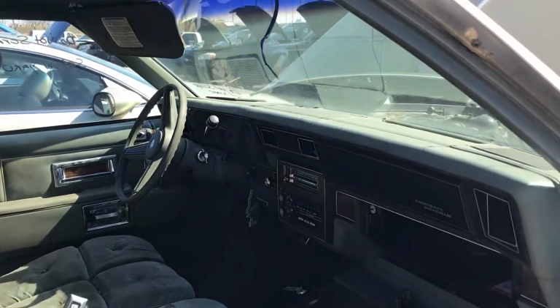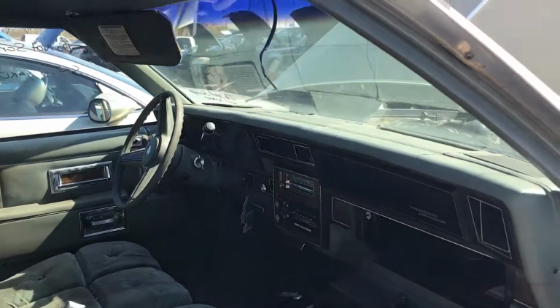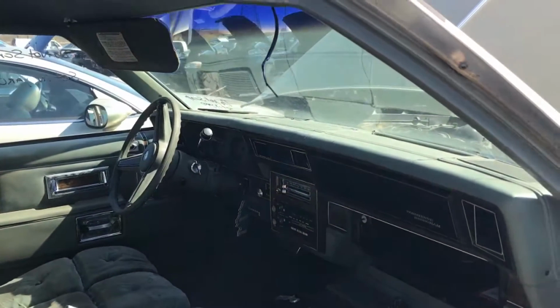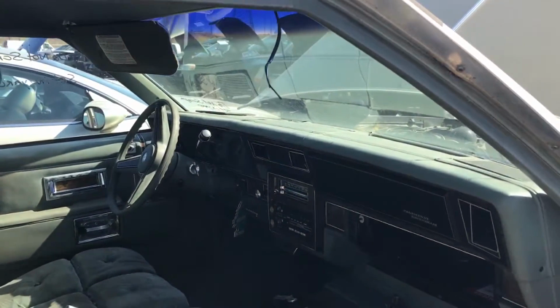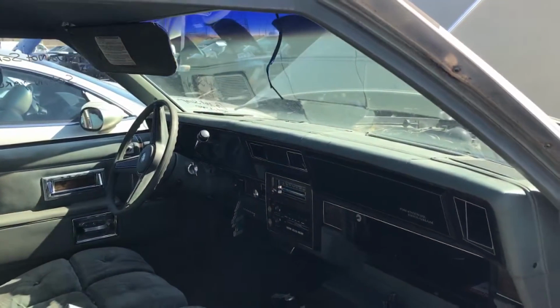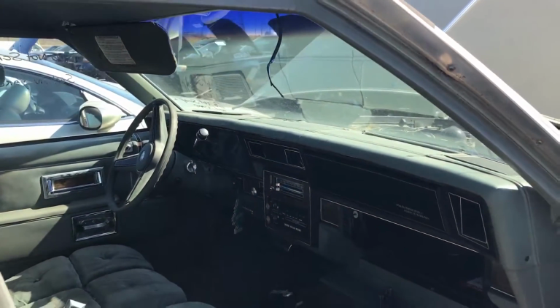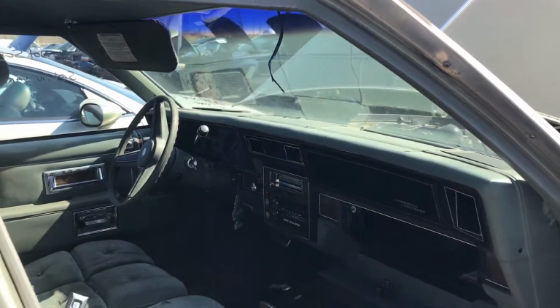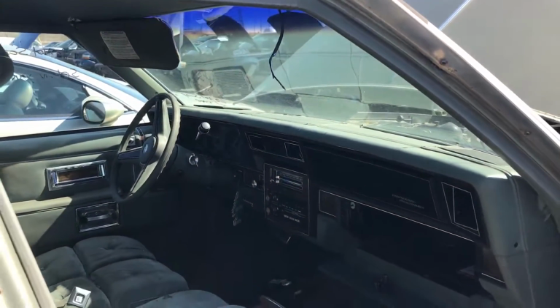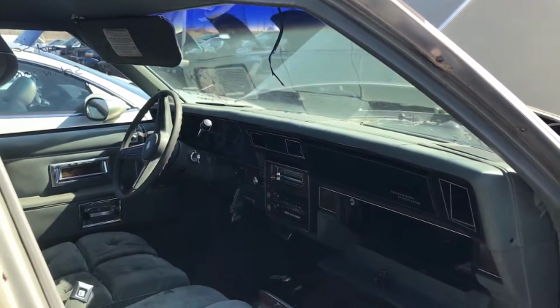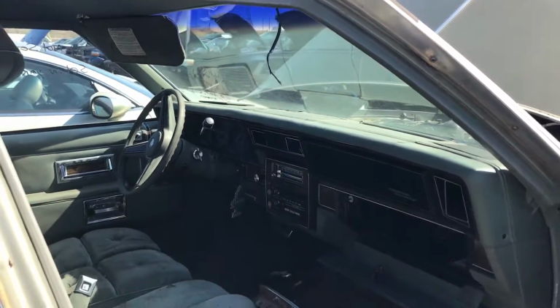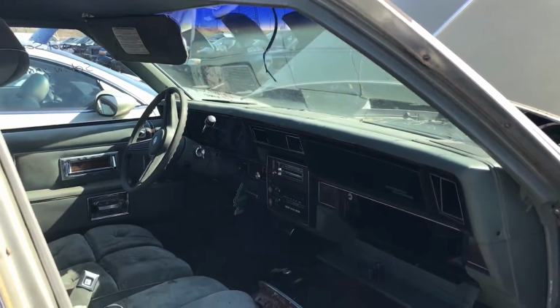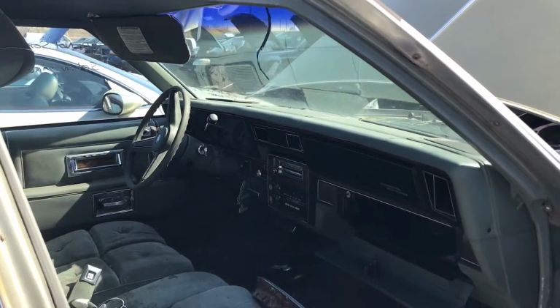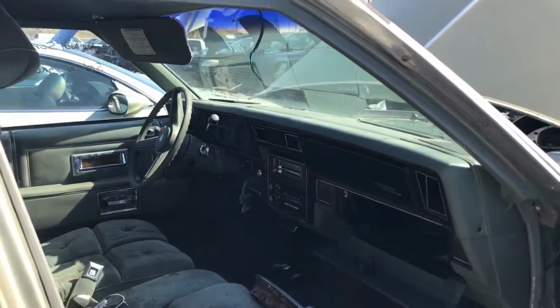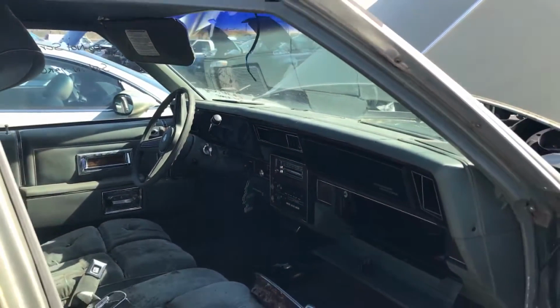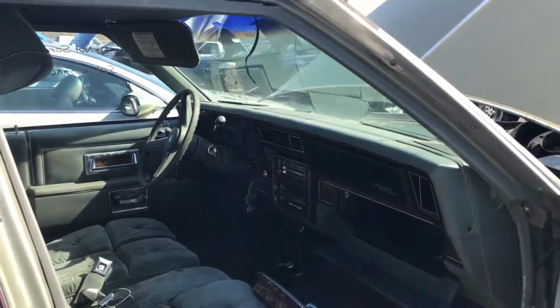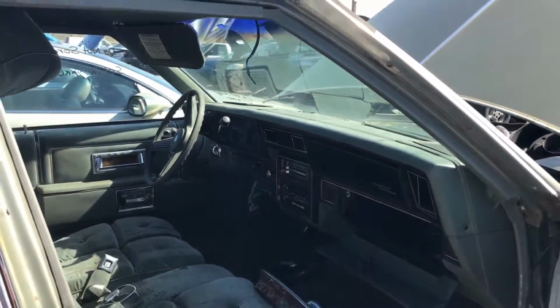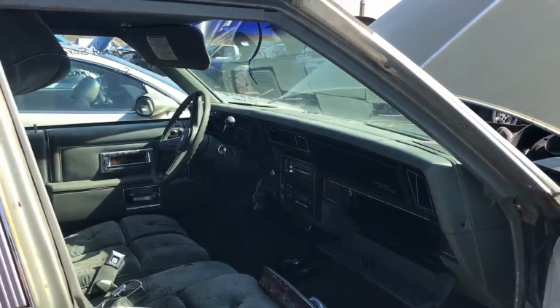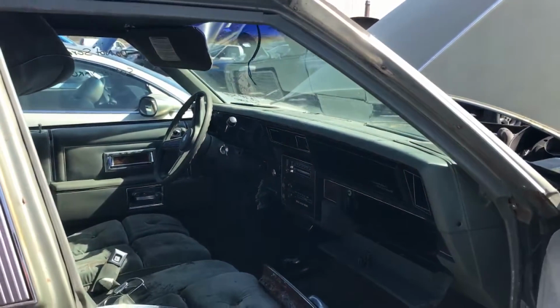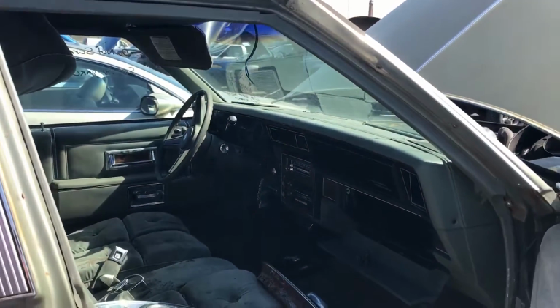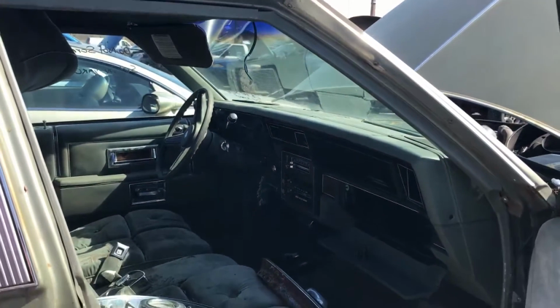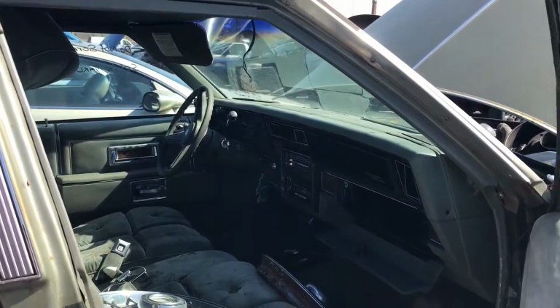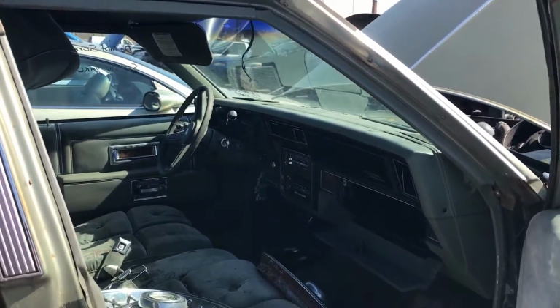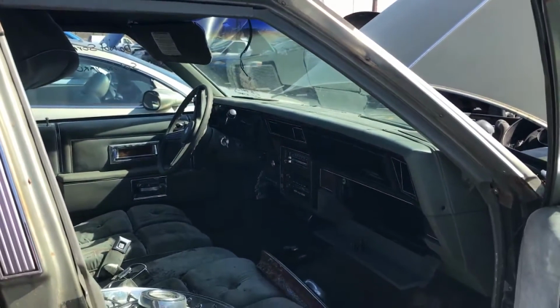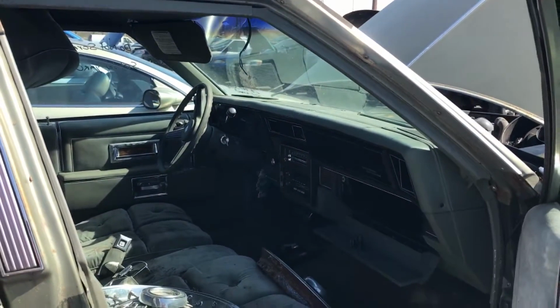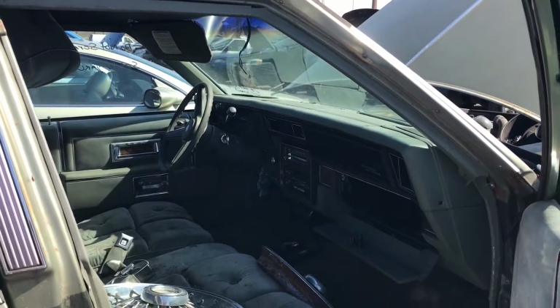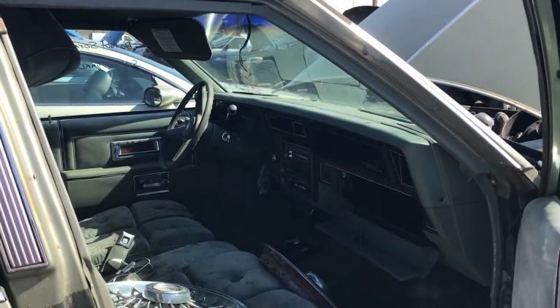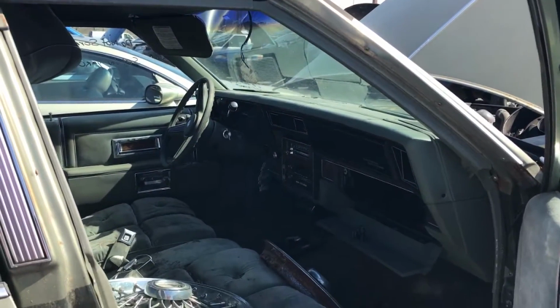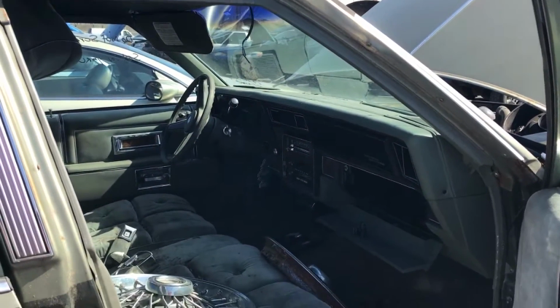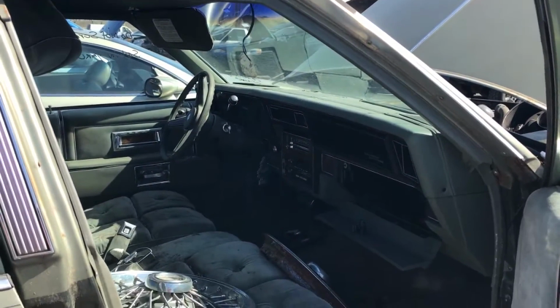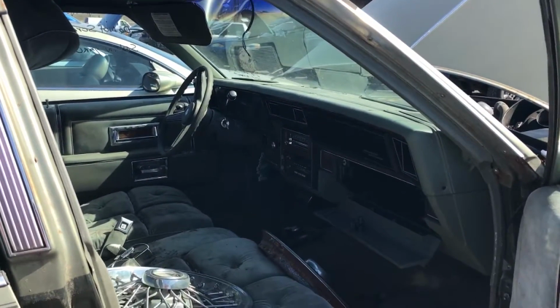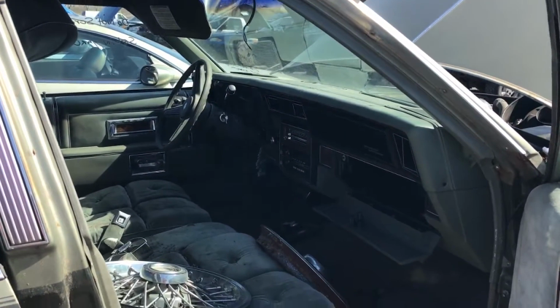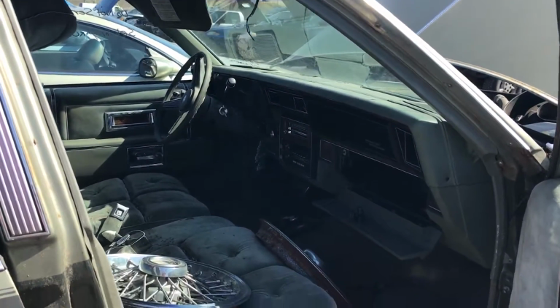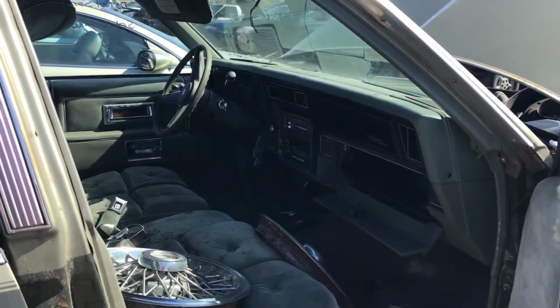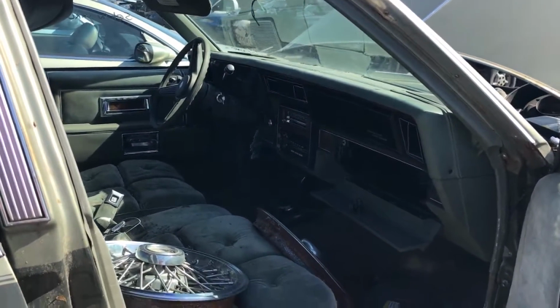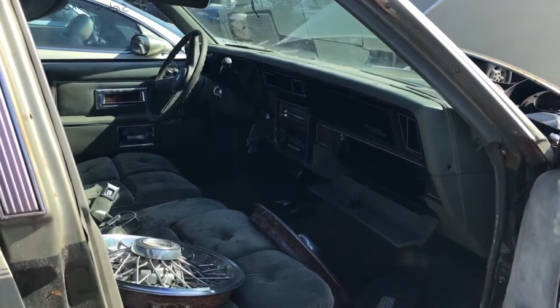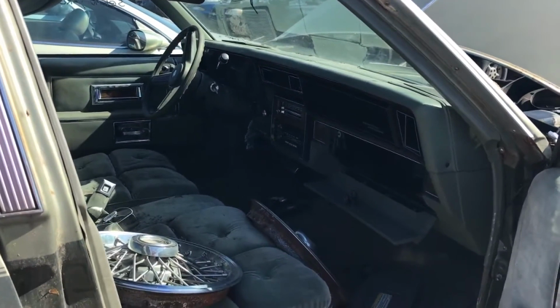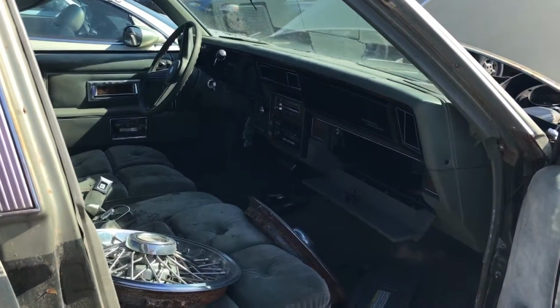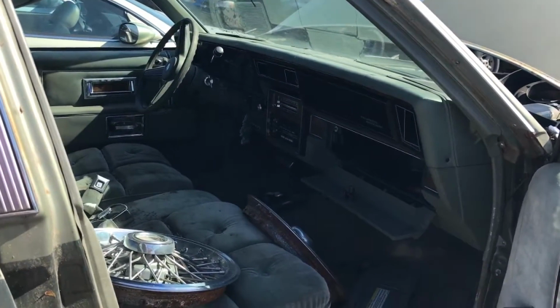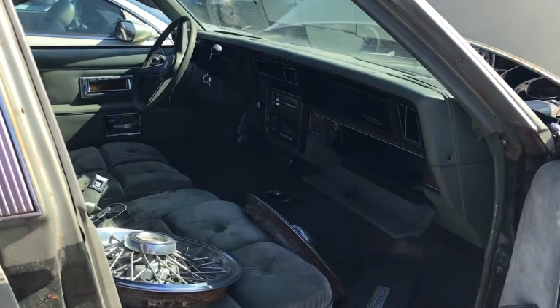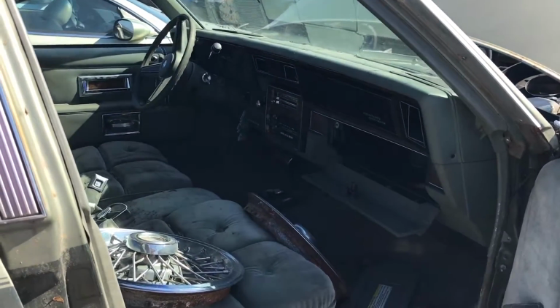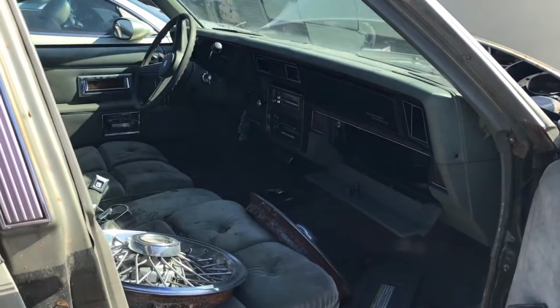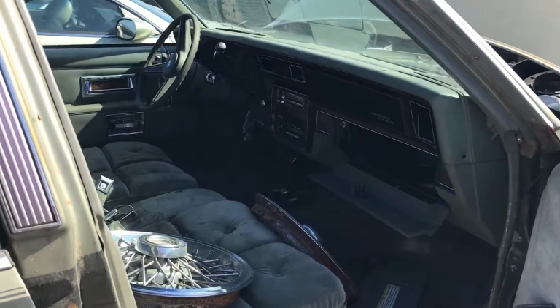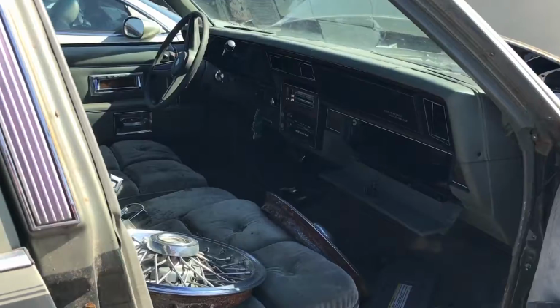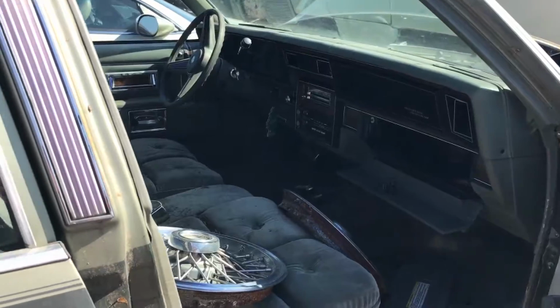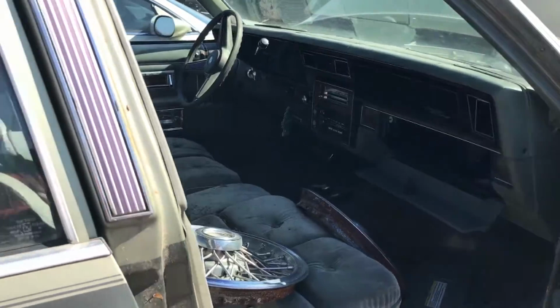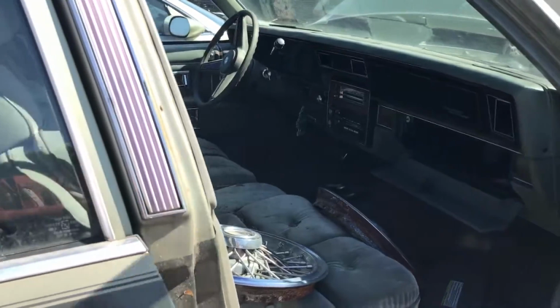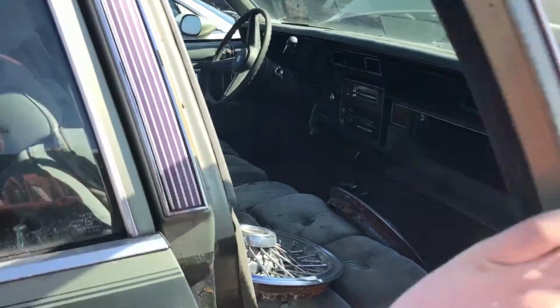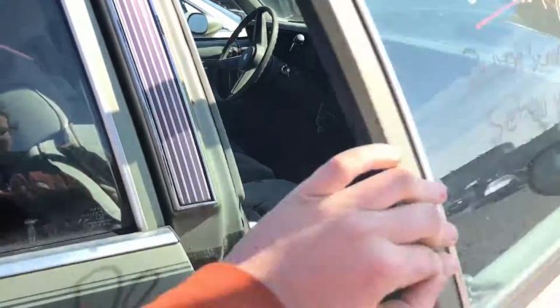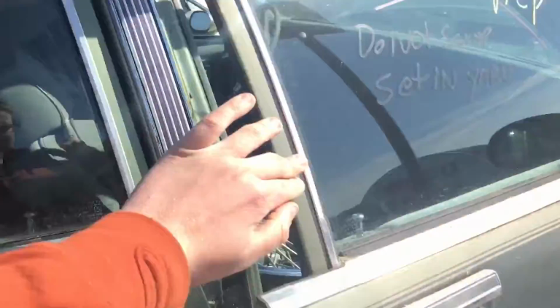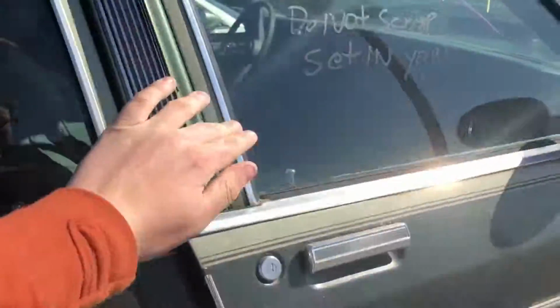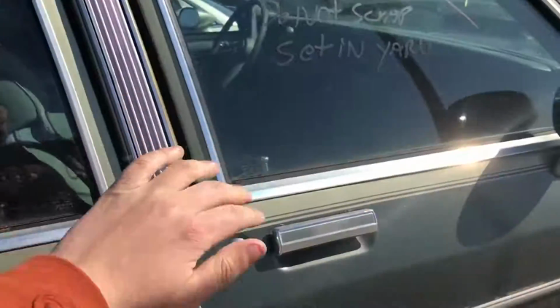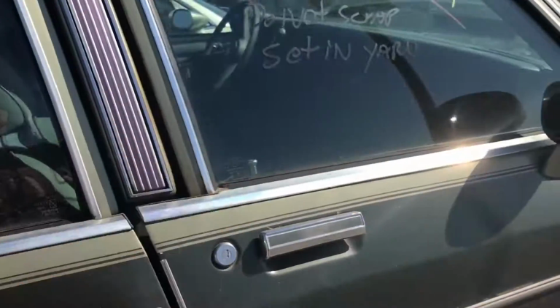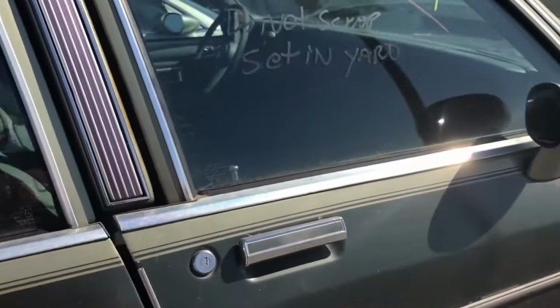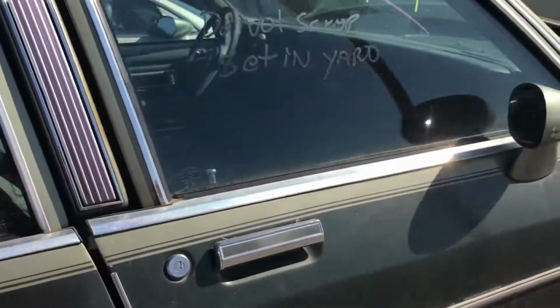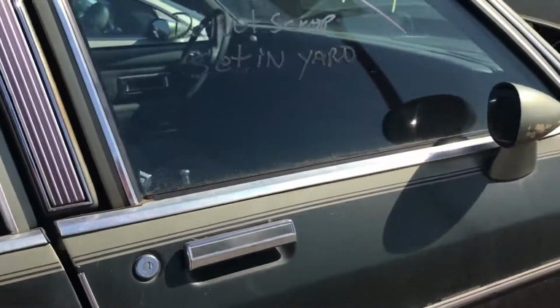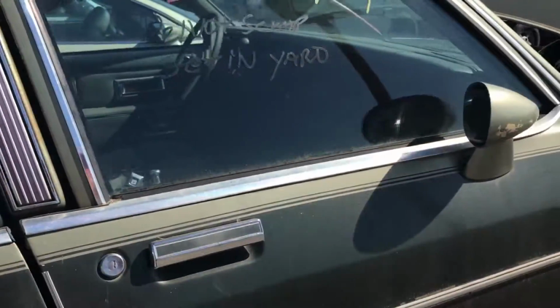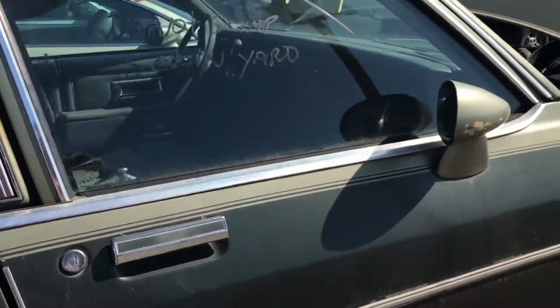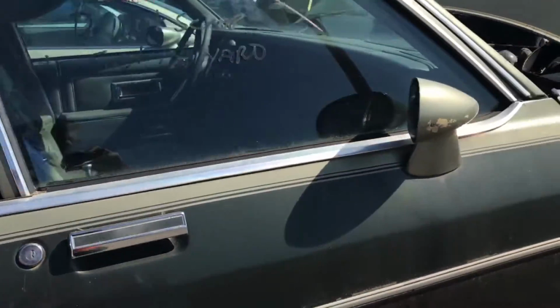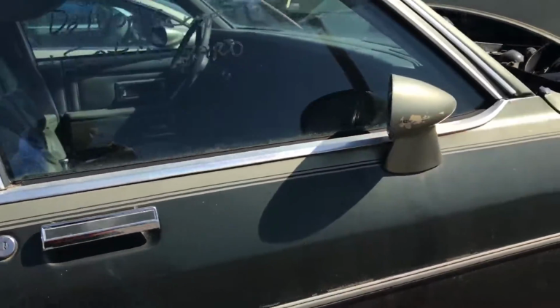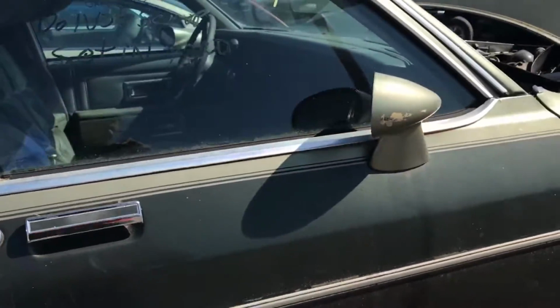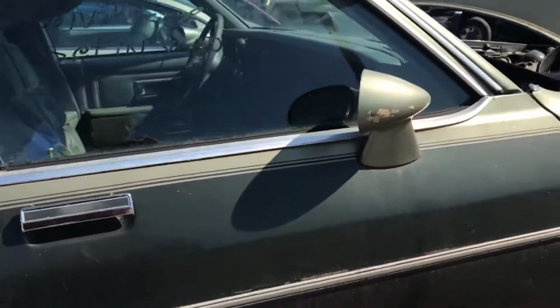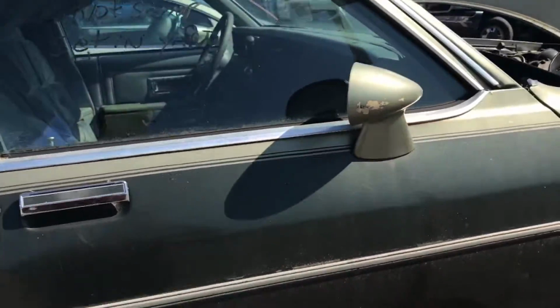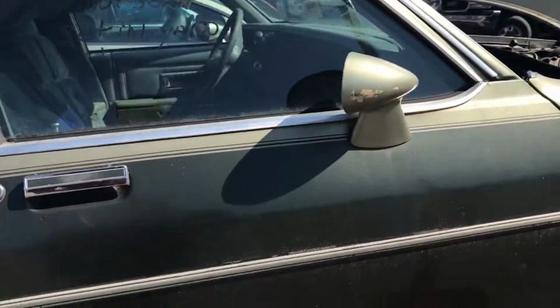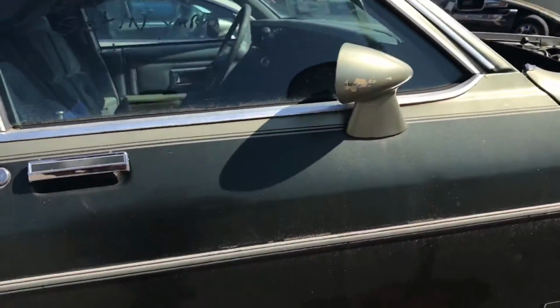Cracked dash, of course, like every one of these. But nice — it's in awesome shape.